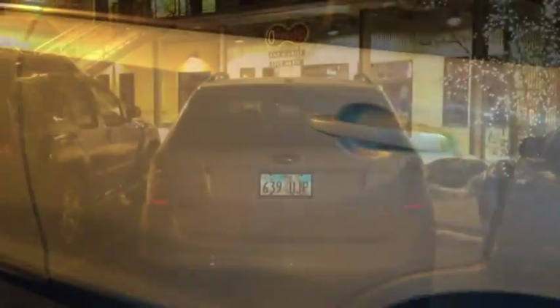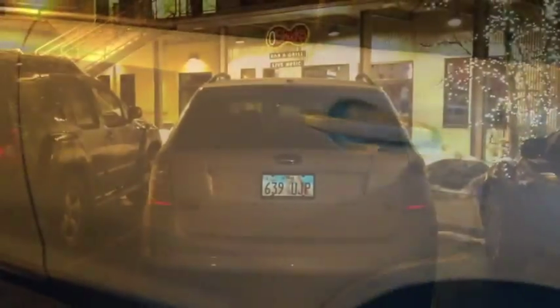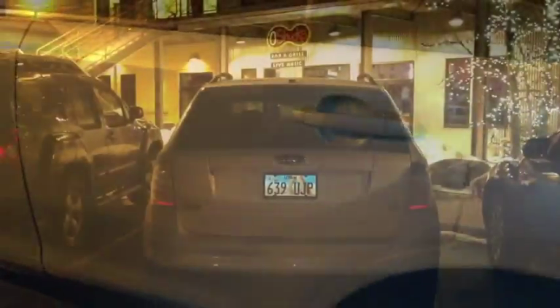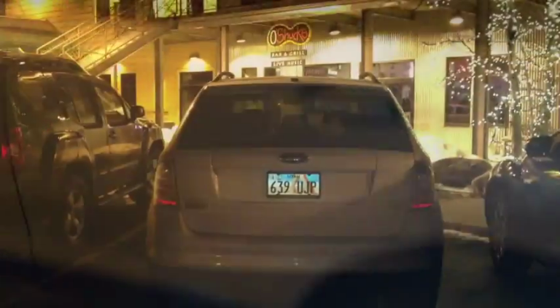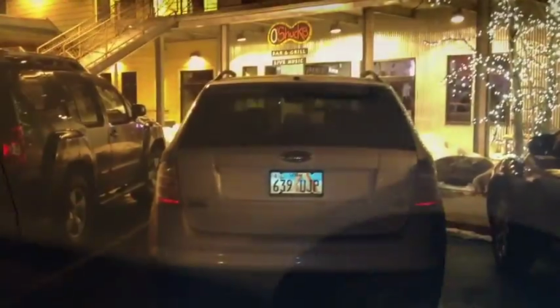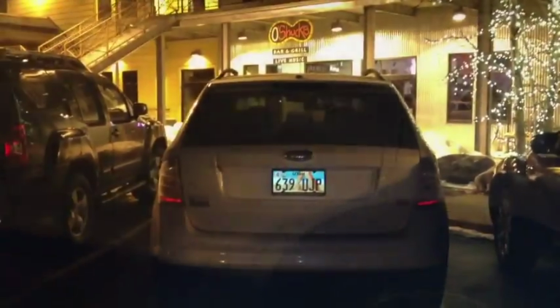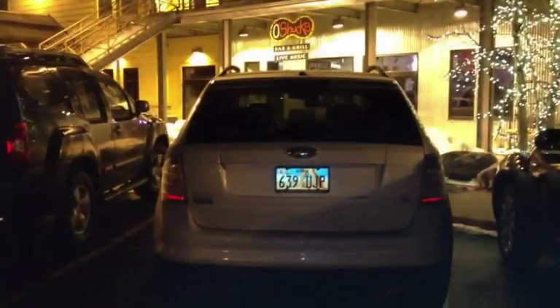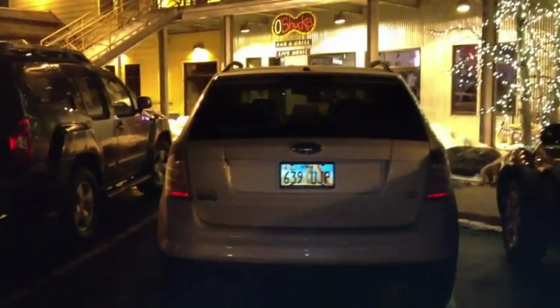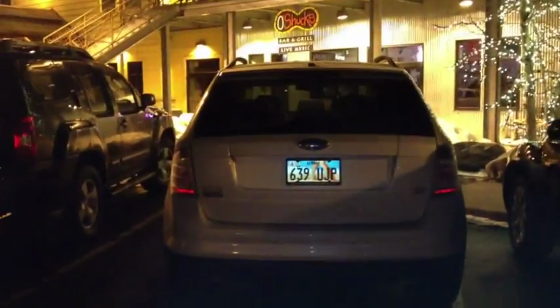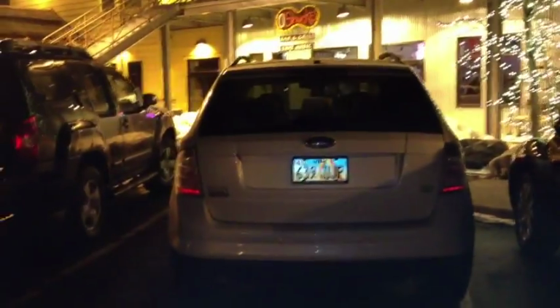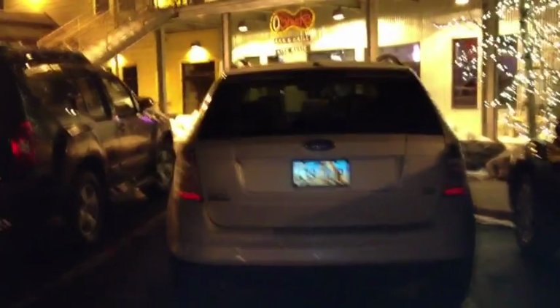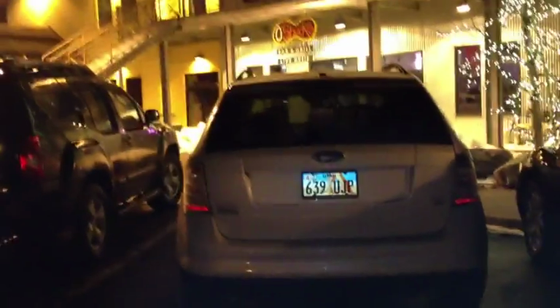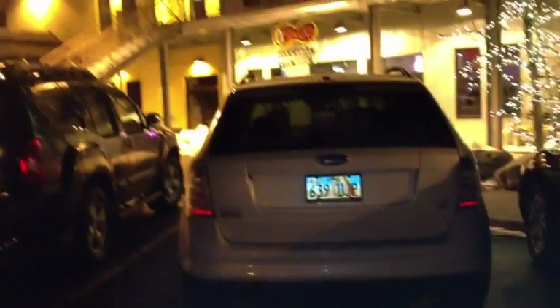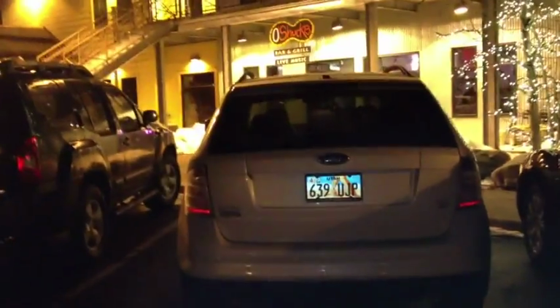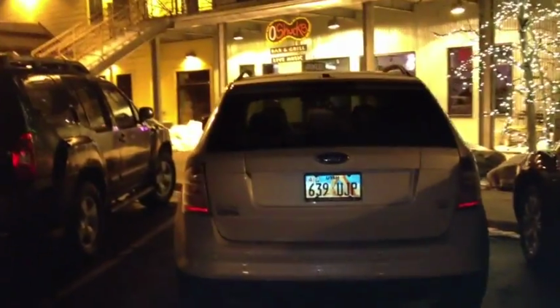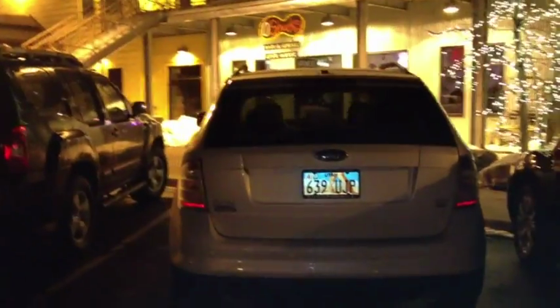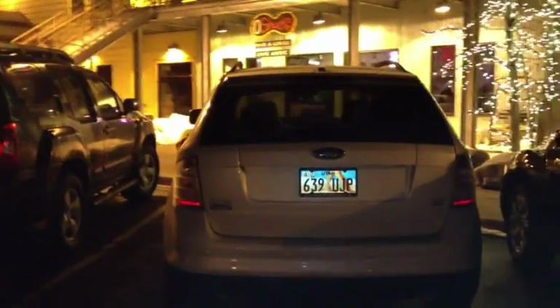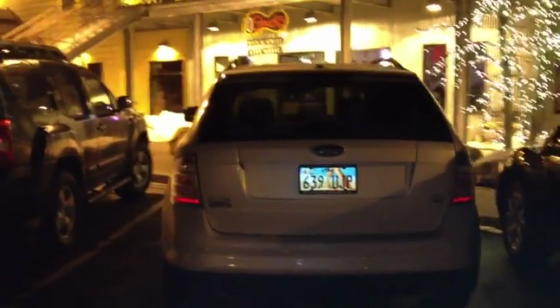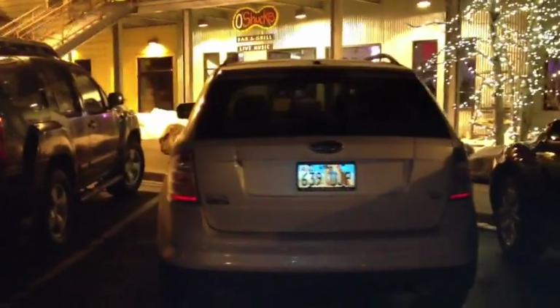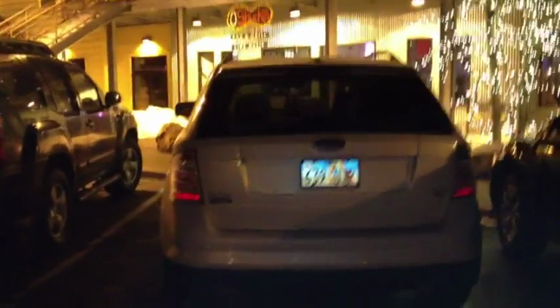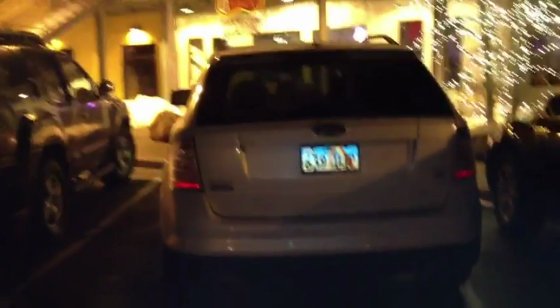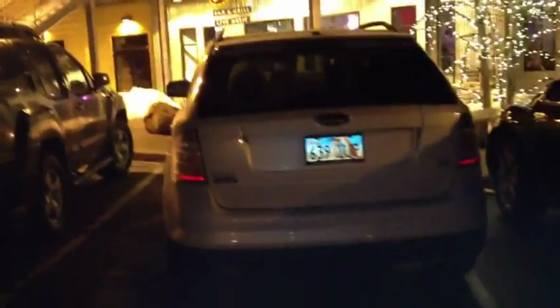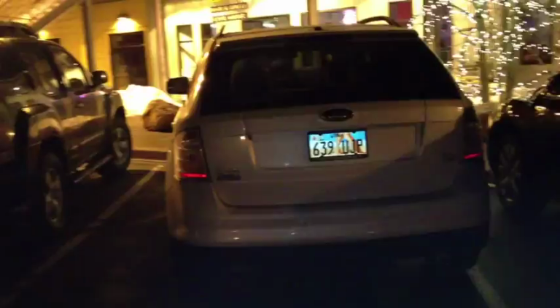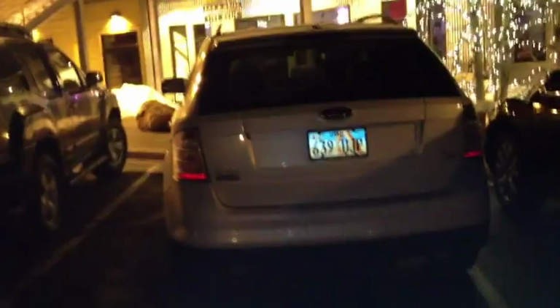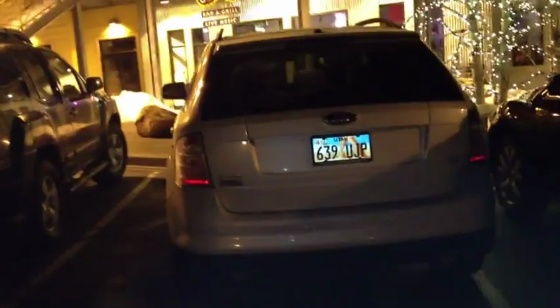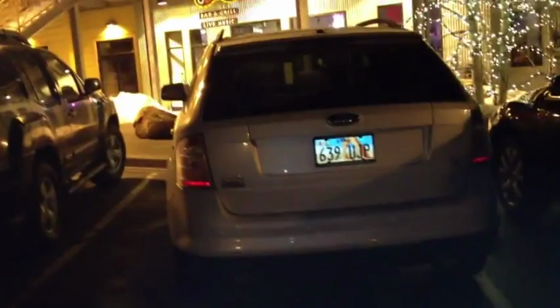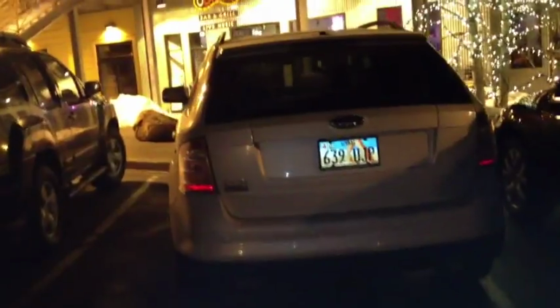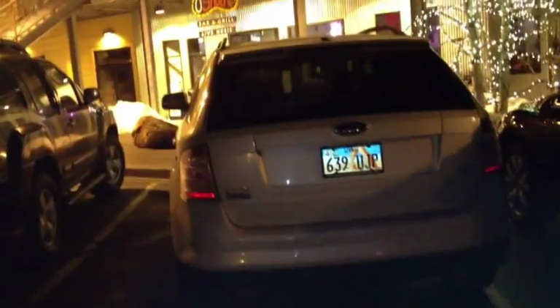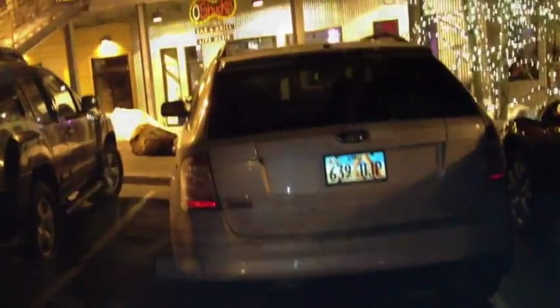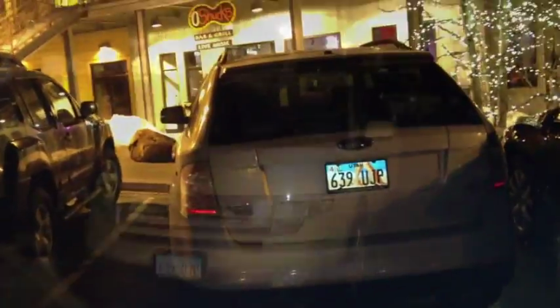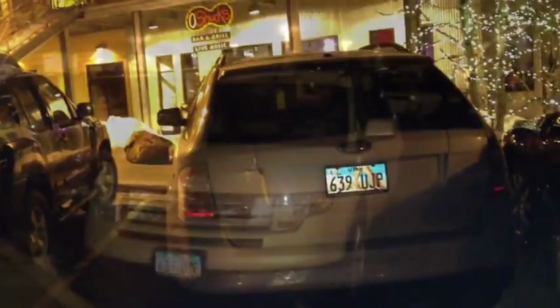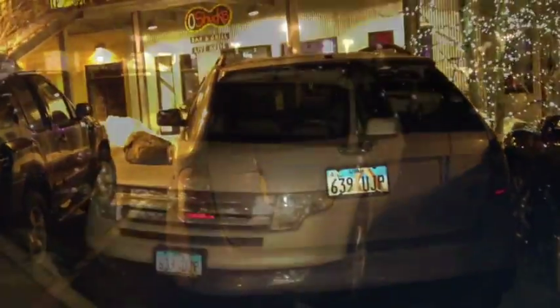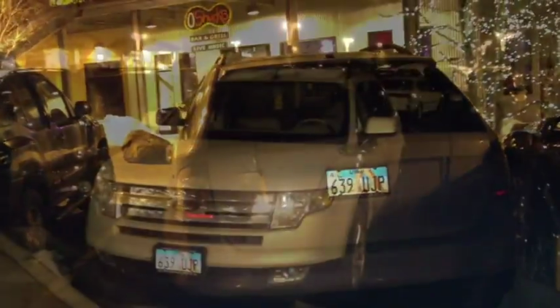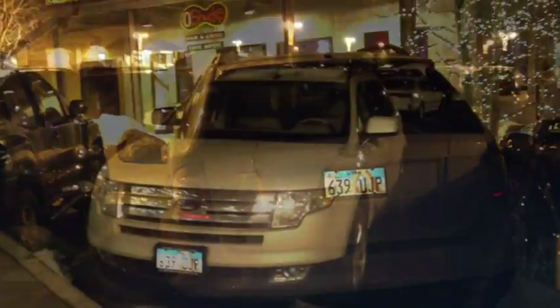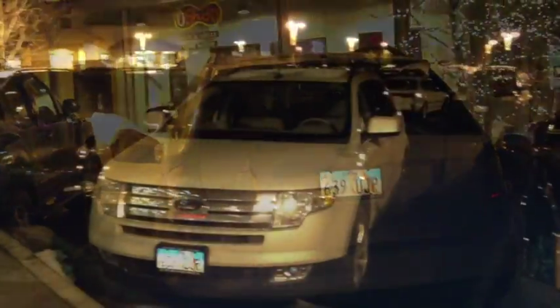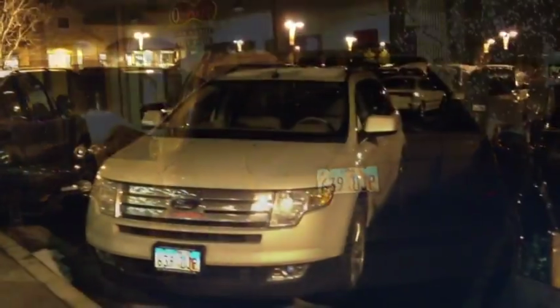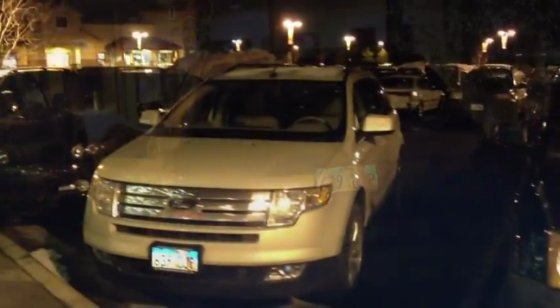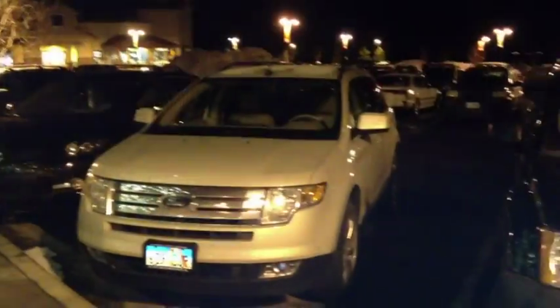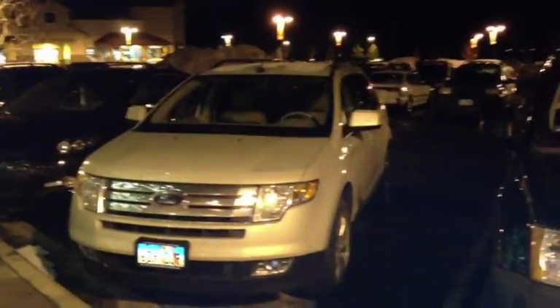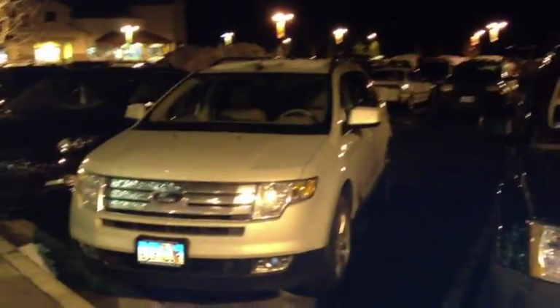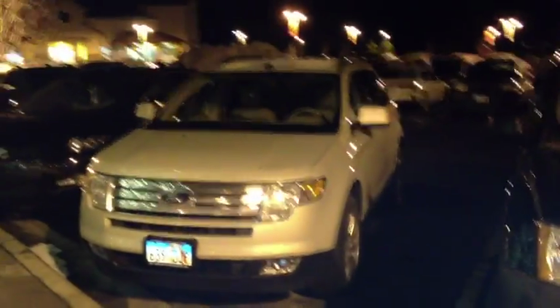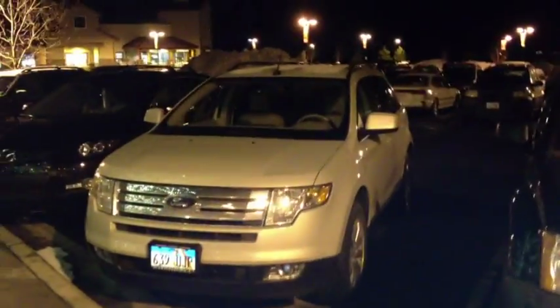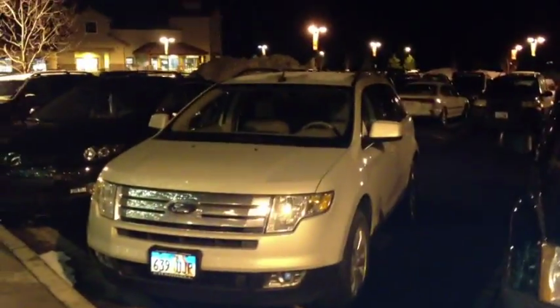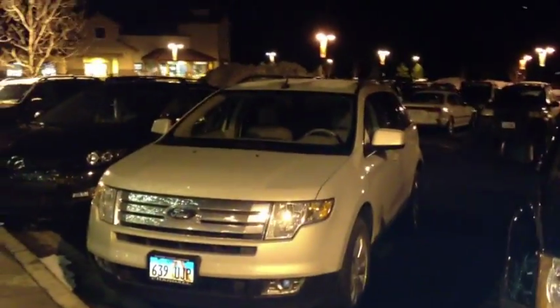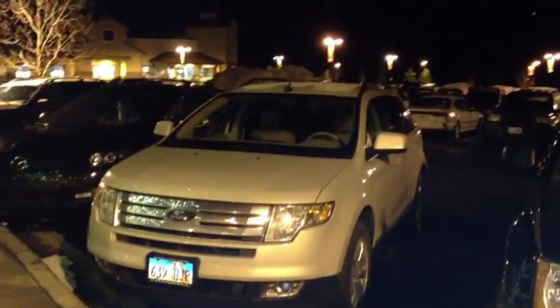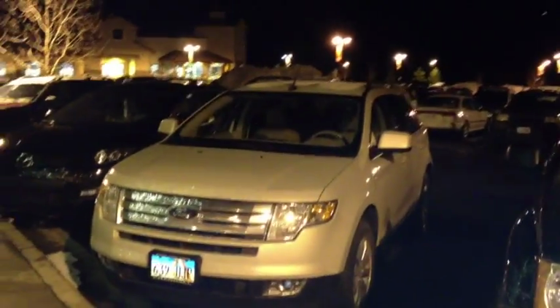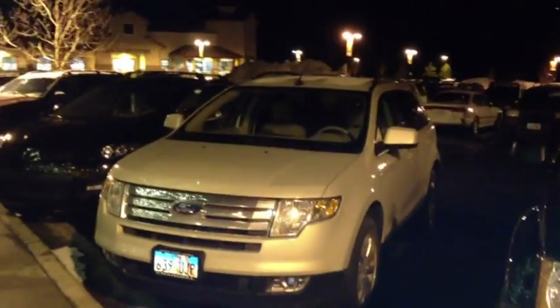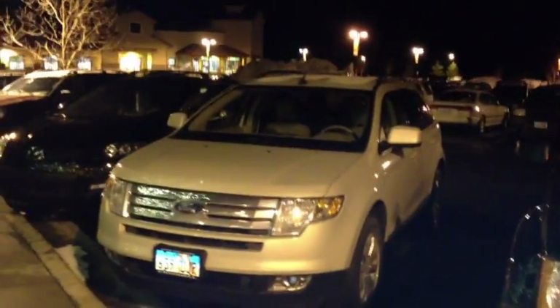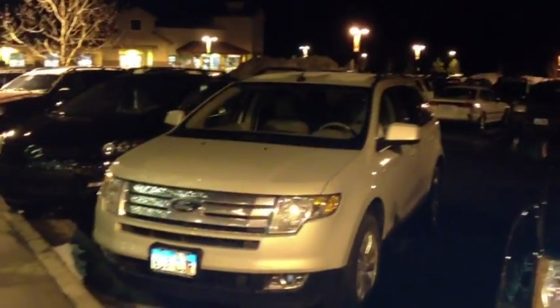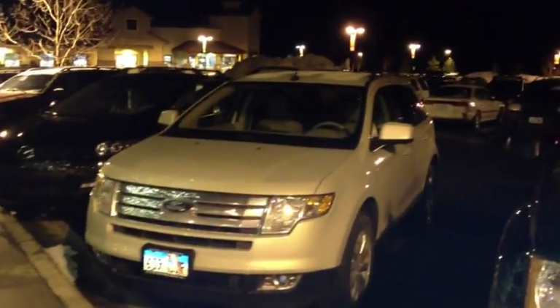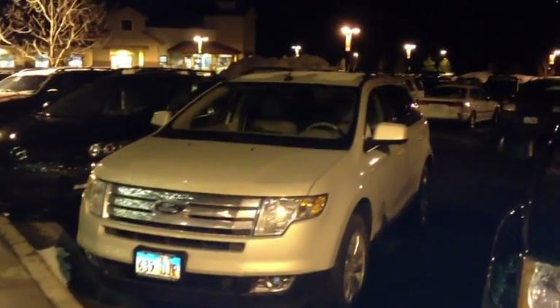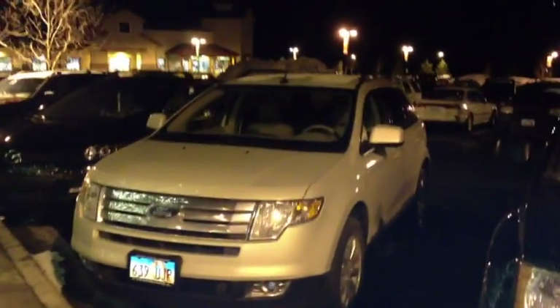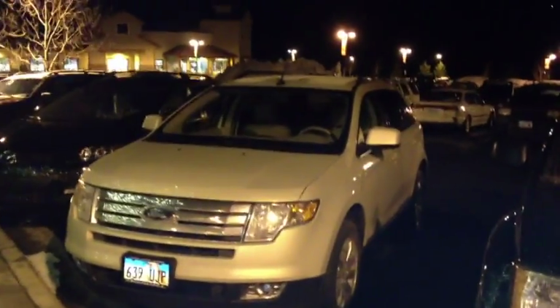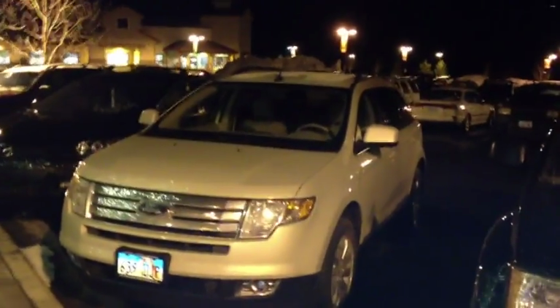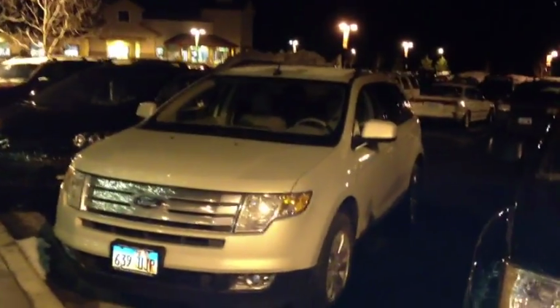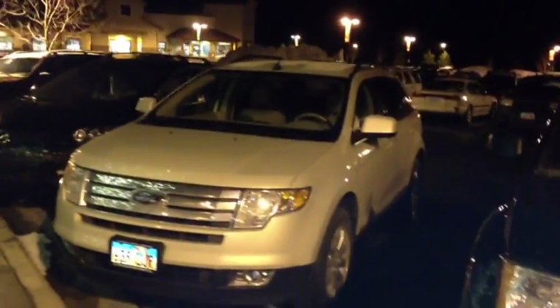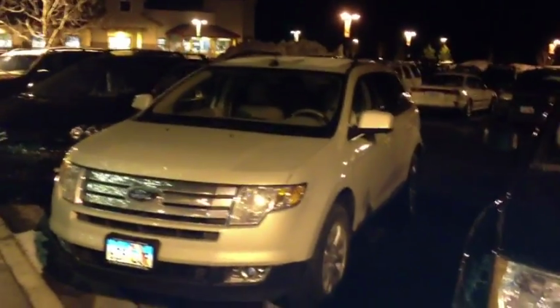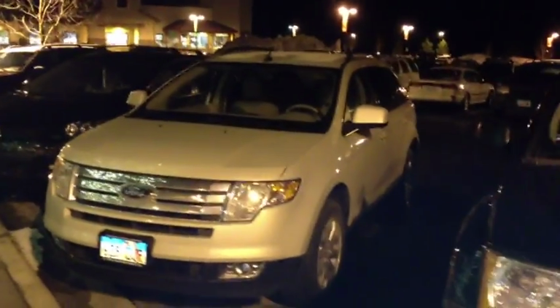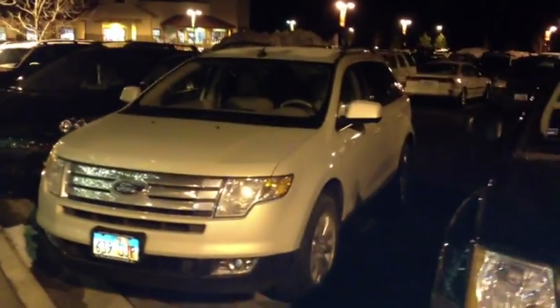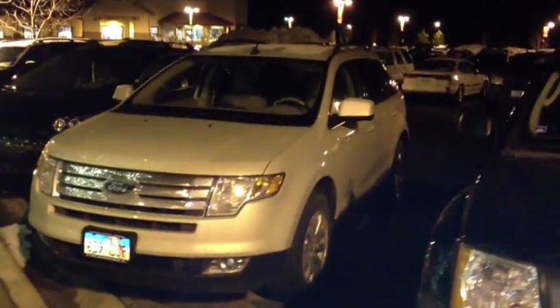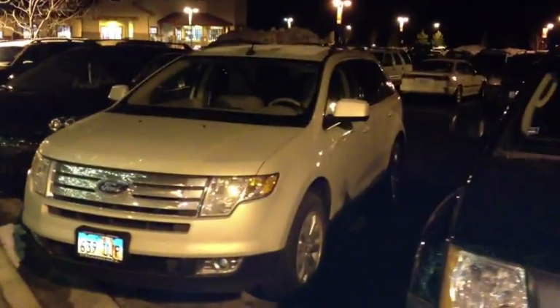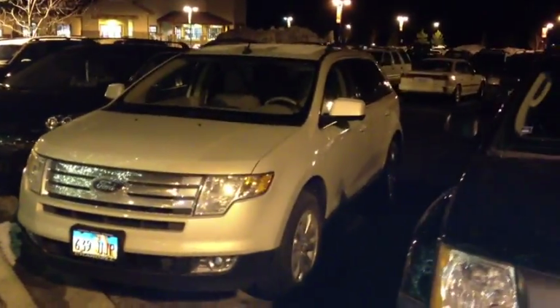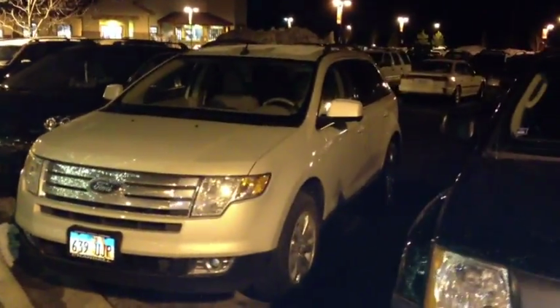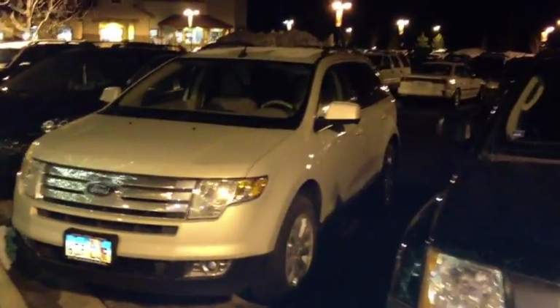Well guys, I hope you enjoyed the full tour of the Ford Edge. Be sure to stay tuned next time — there's more where that came from. Take care, everybody.